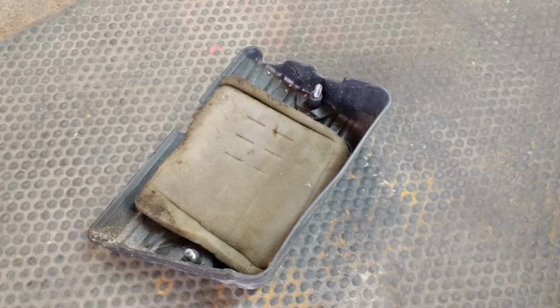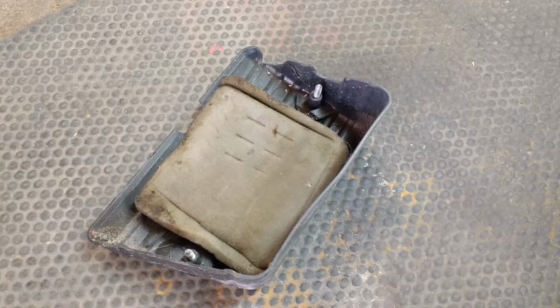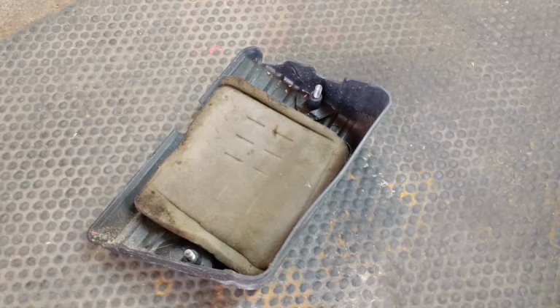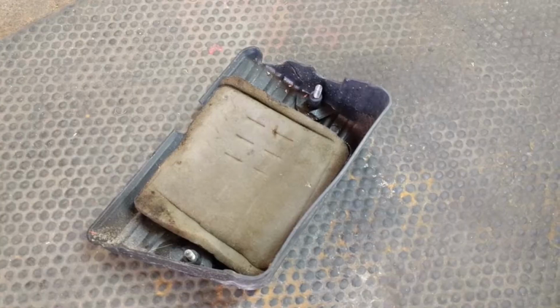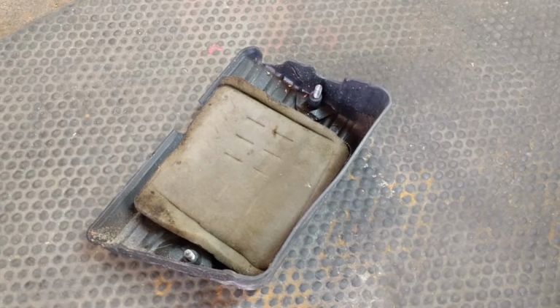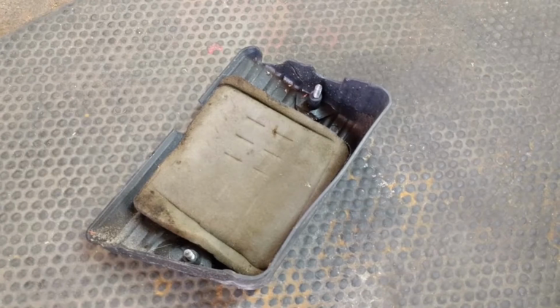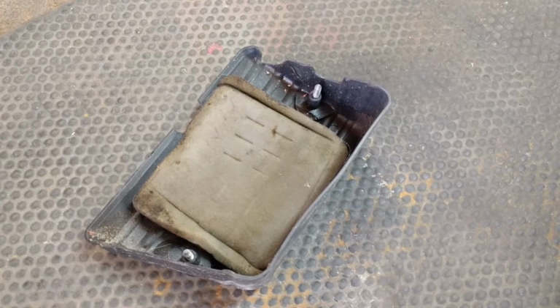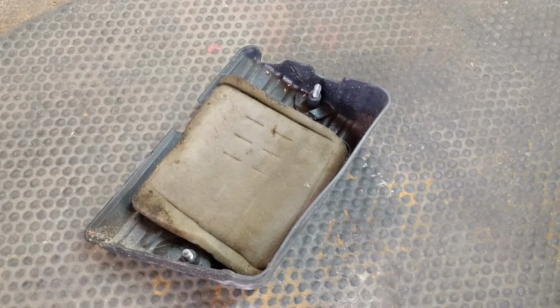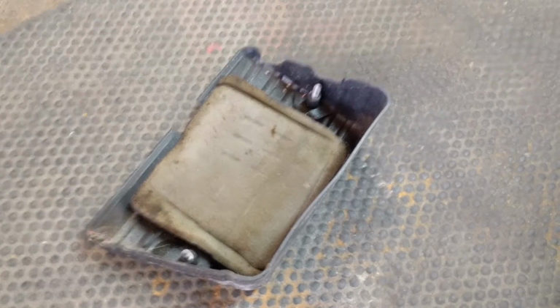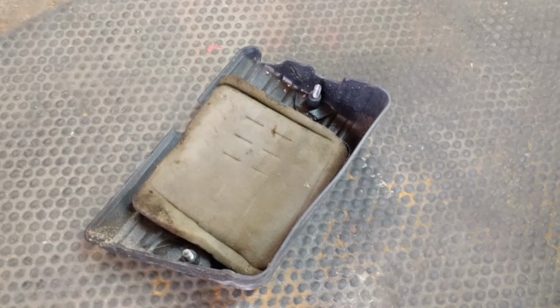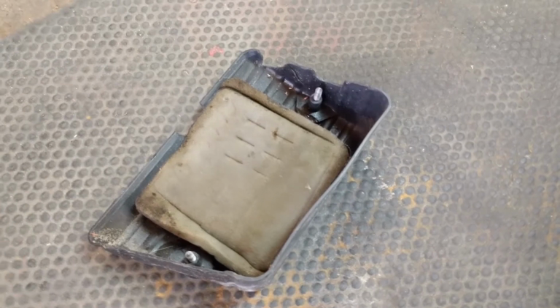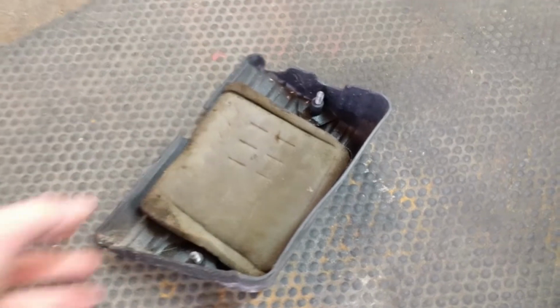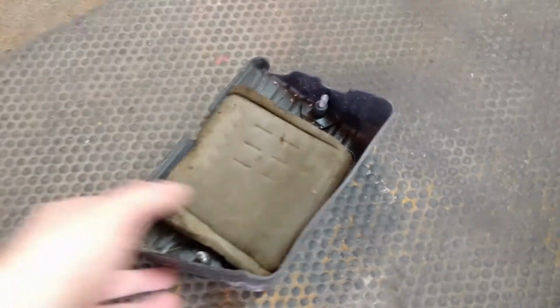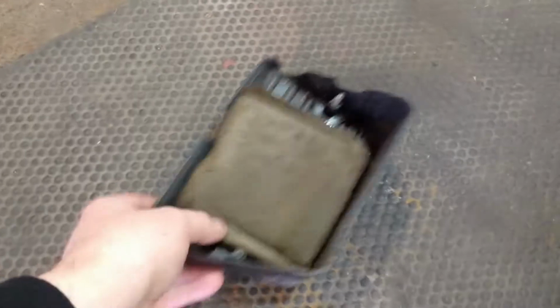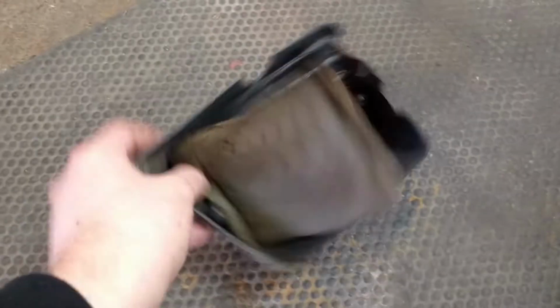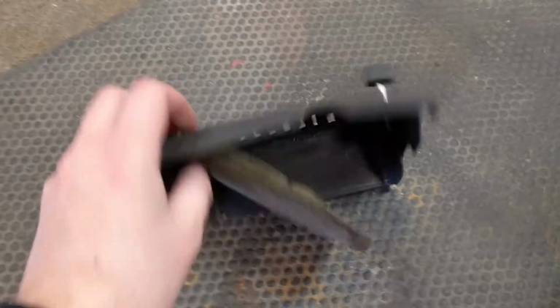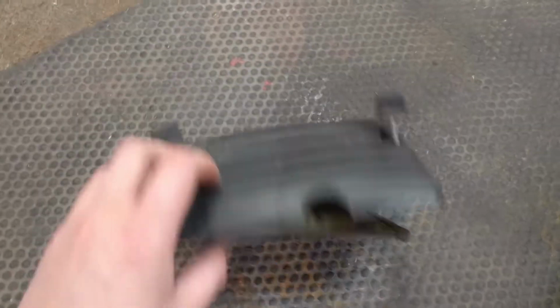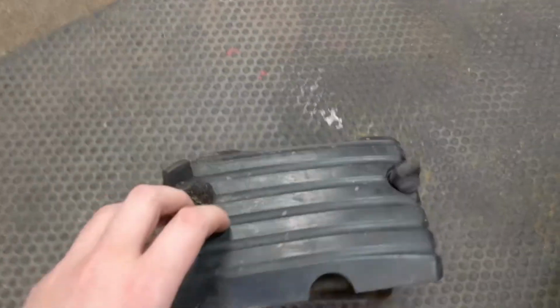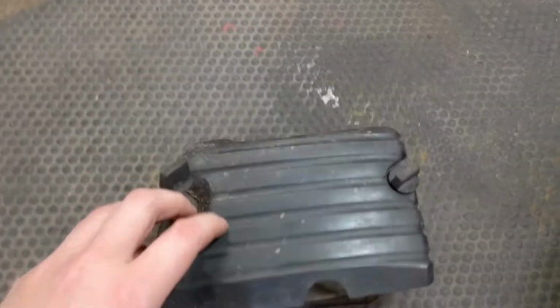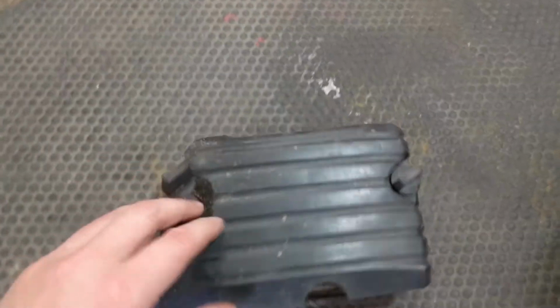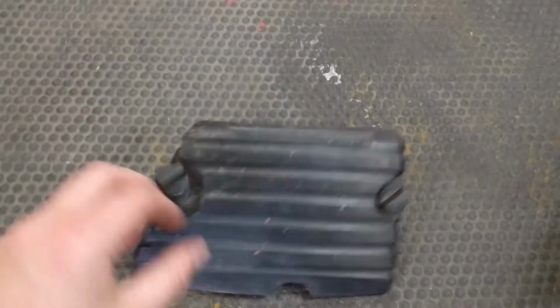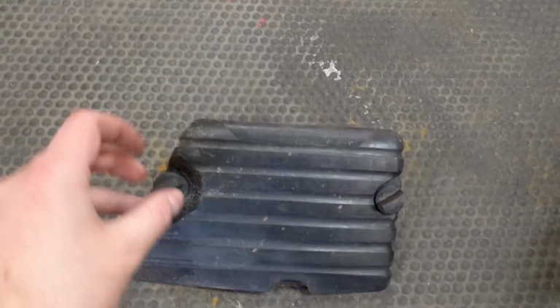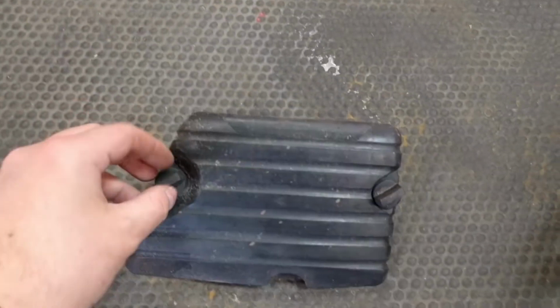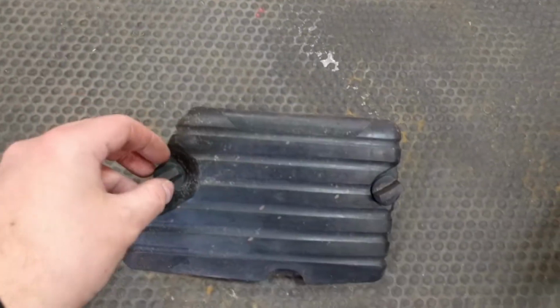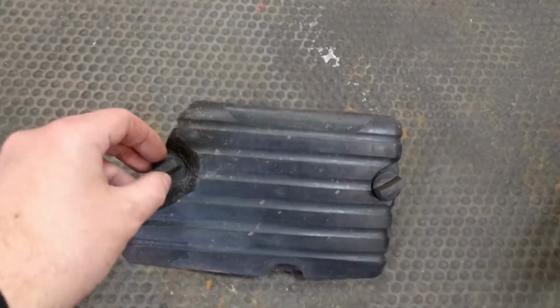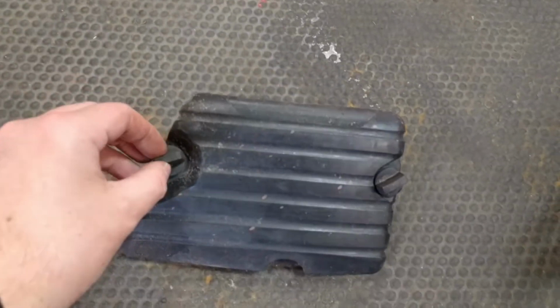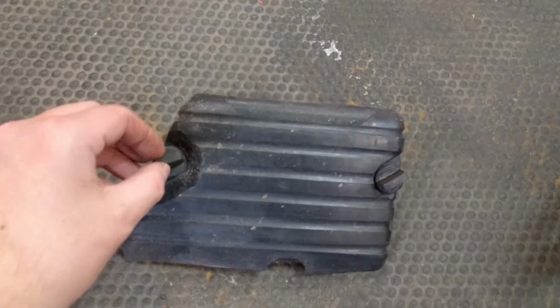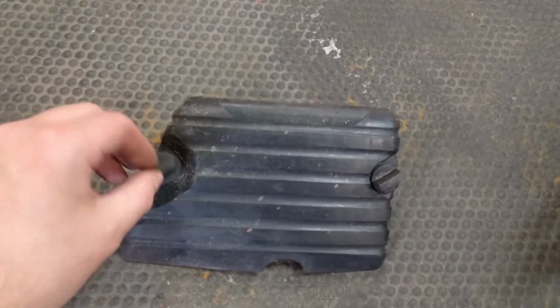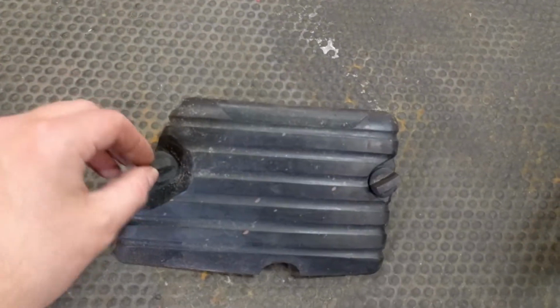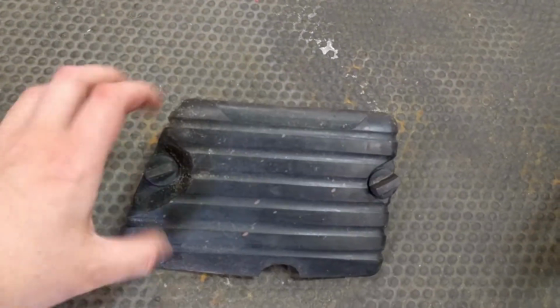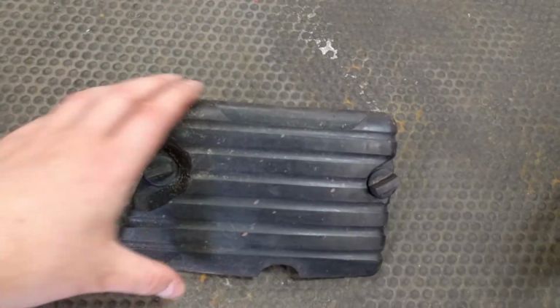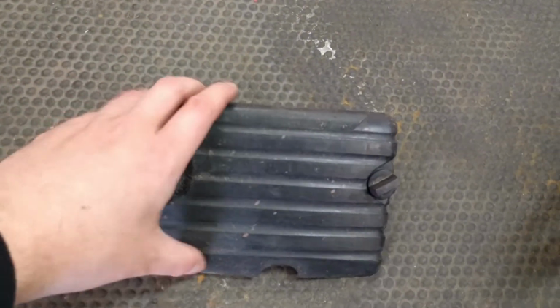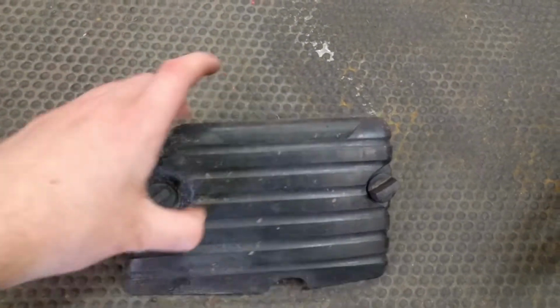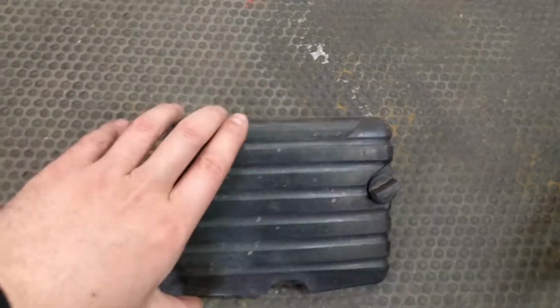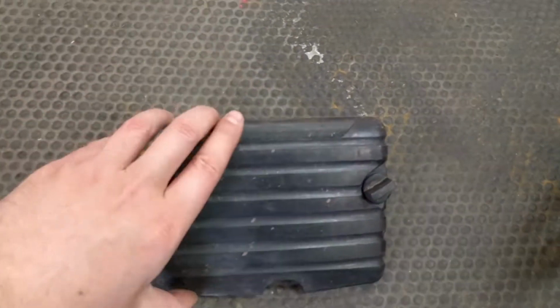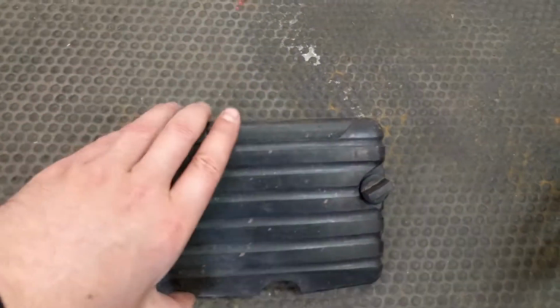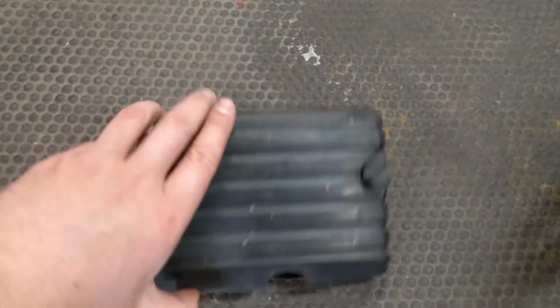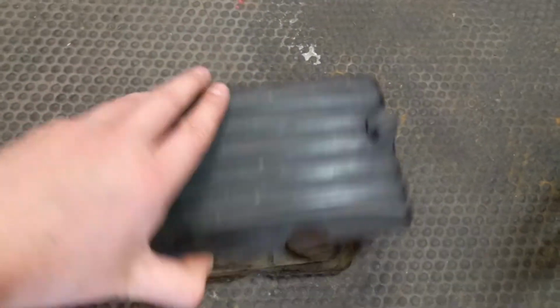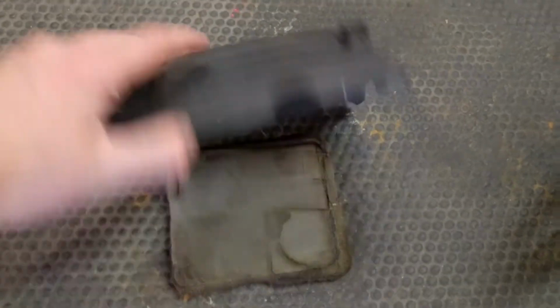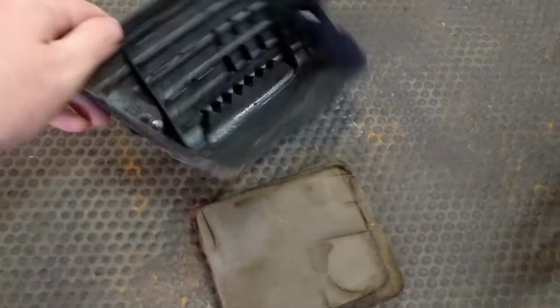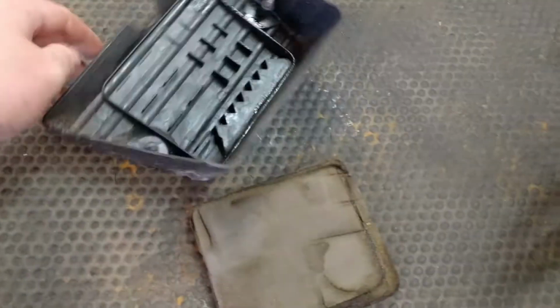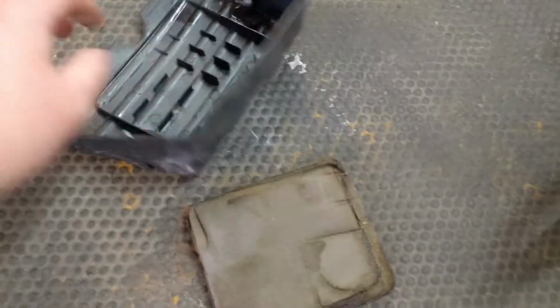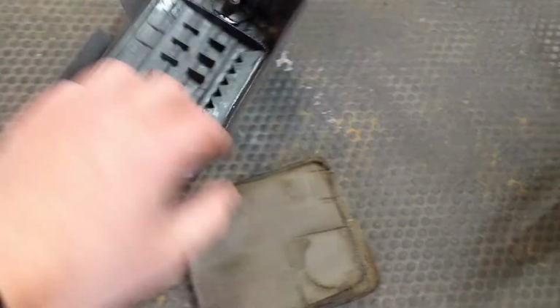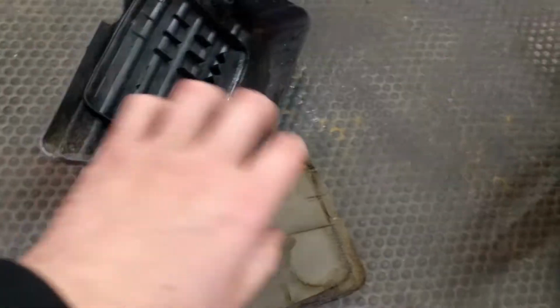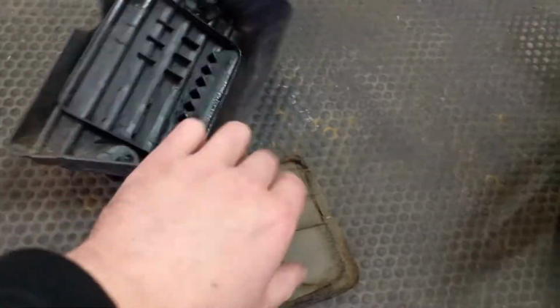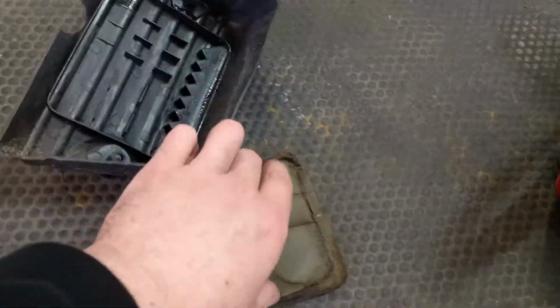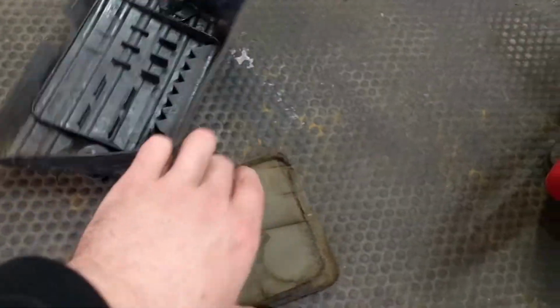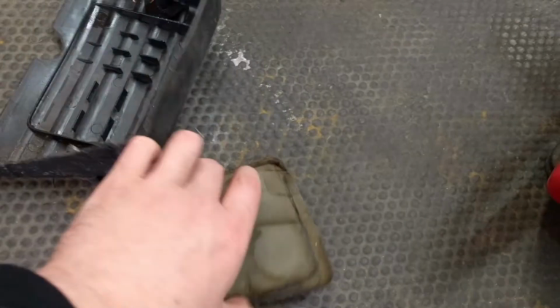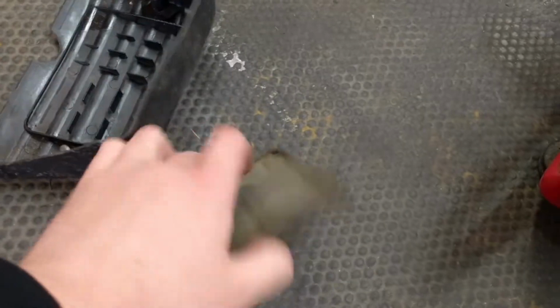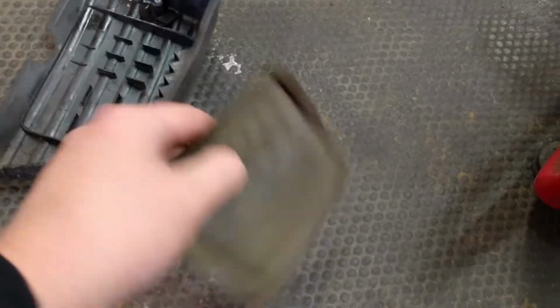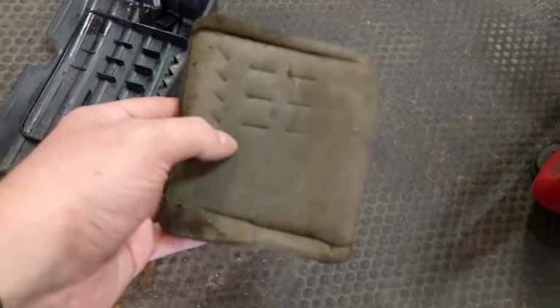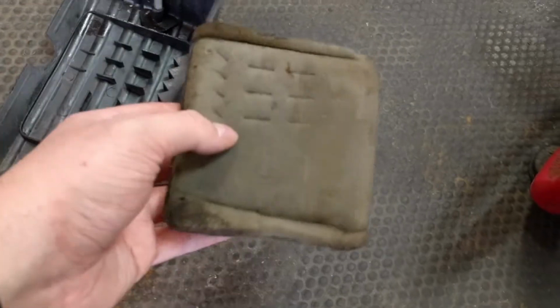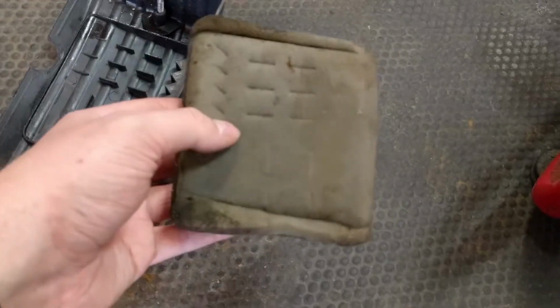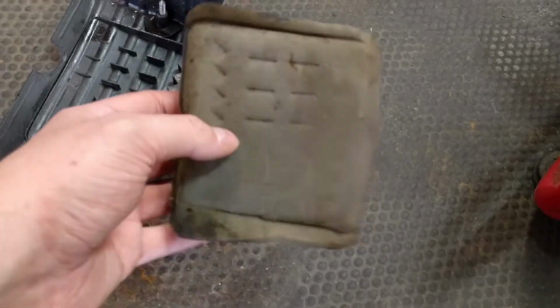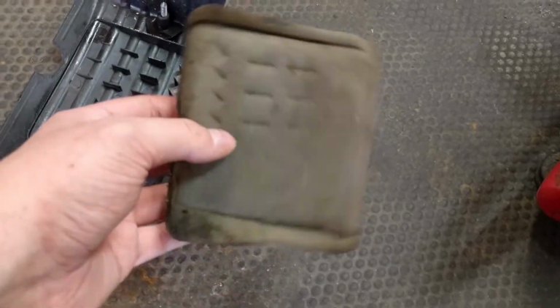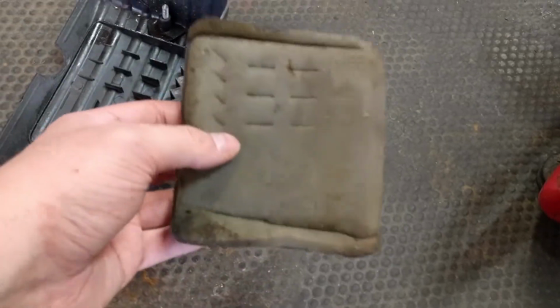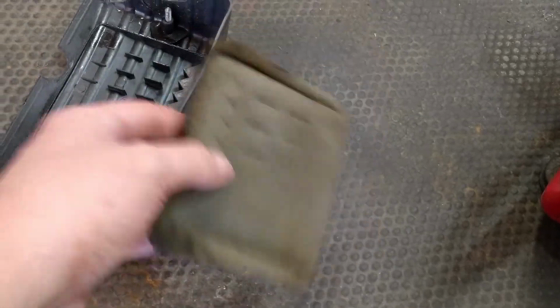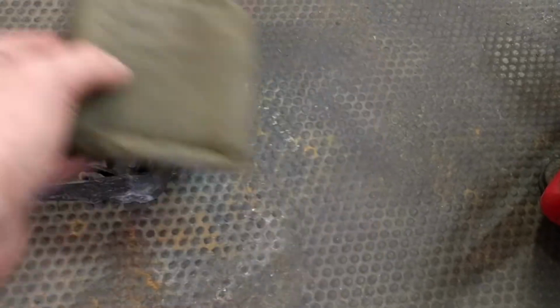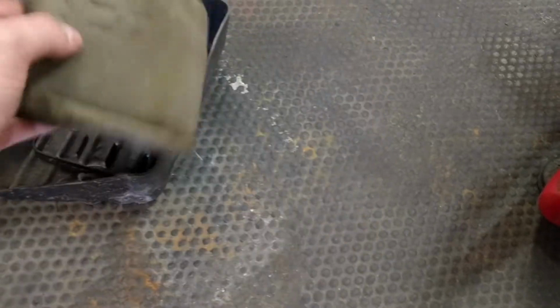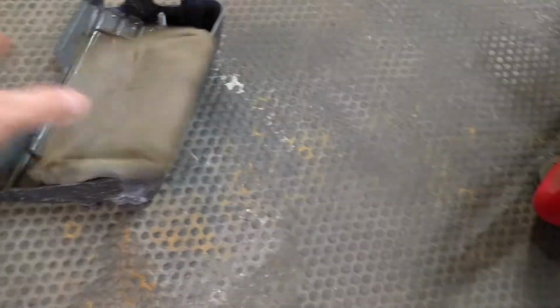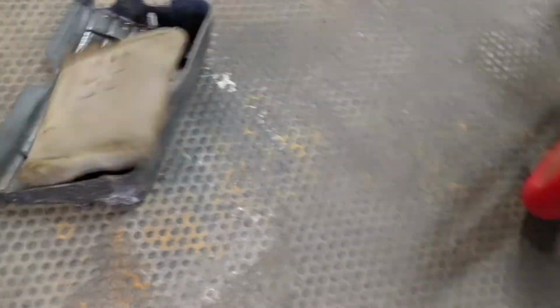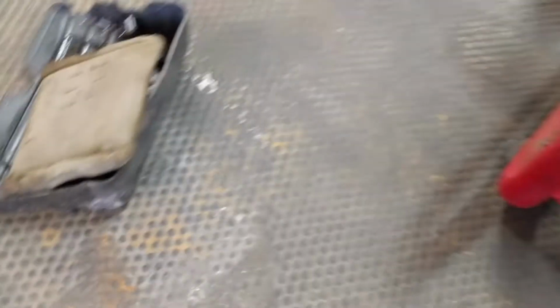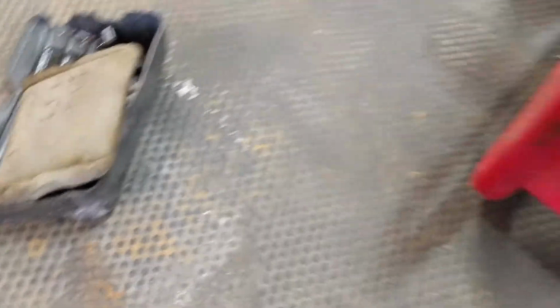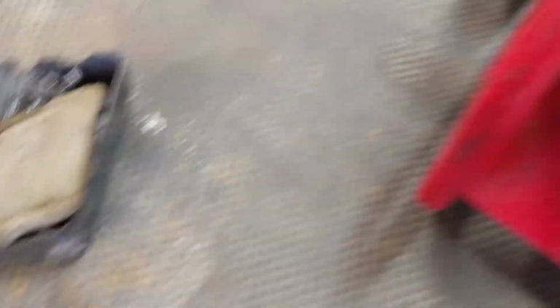There are a couple of thumb bolts — the little unscrewable ones. Pop those off. The air filter's dirty, so we're going to wash that.